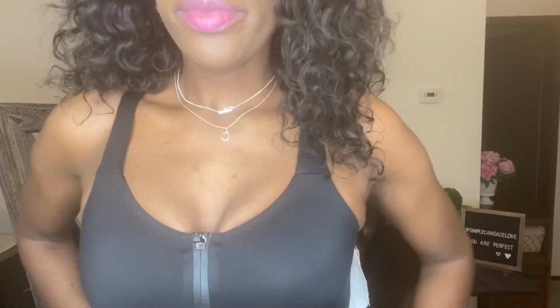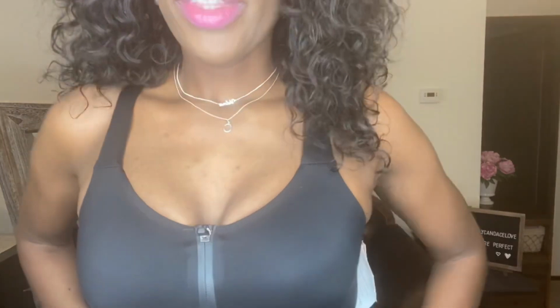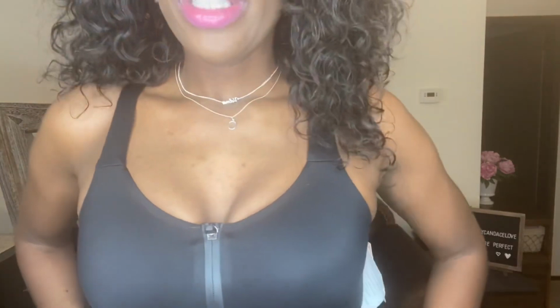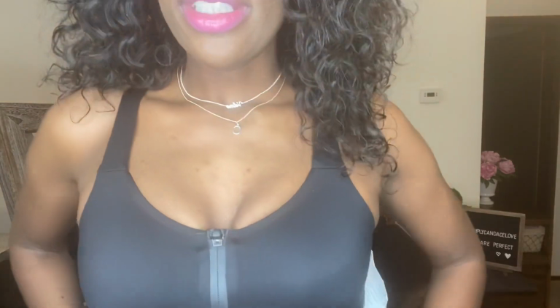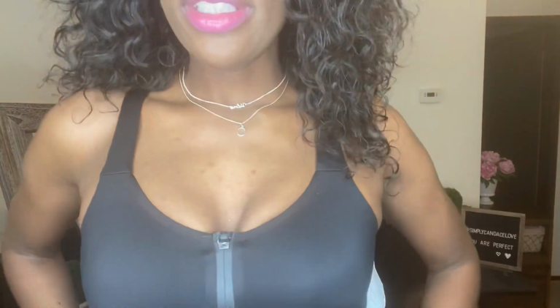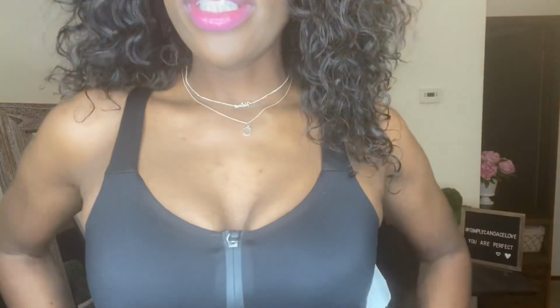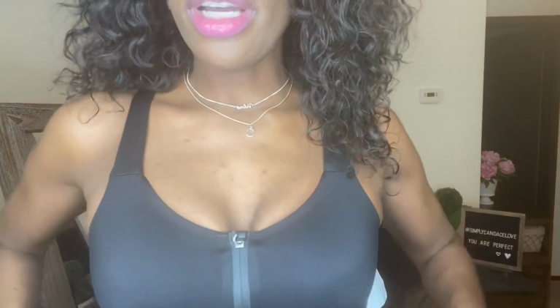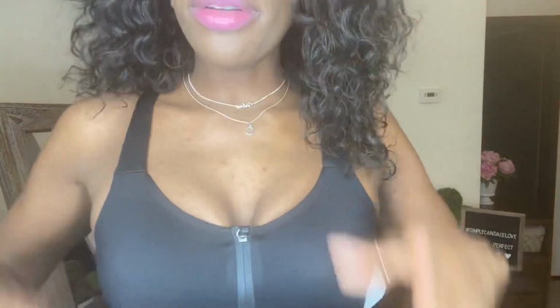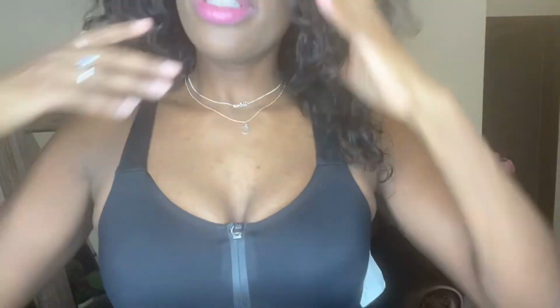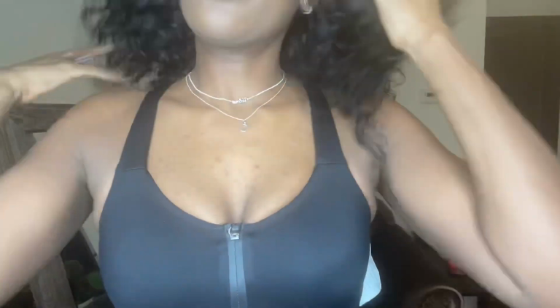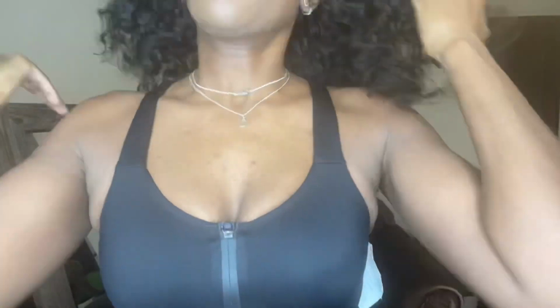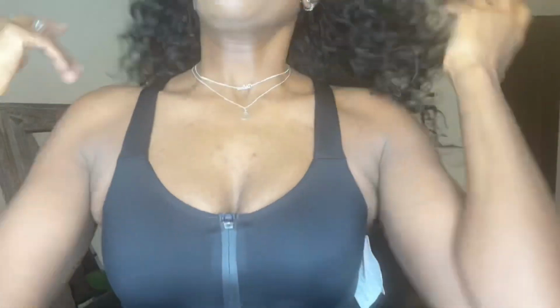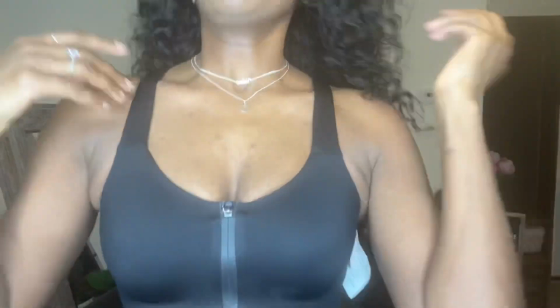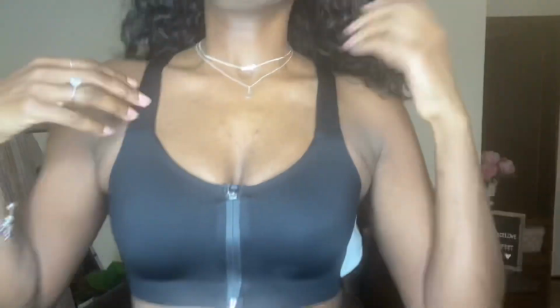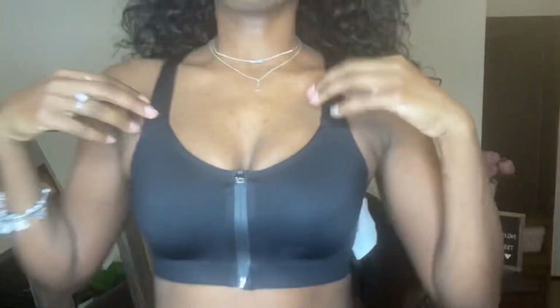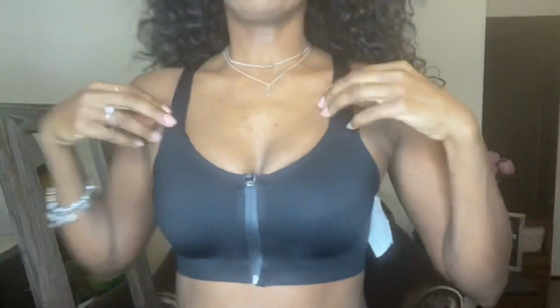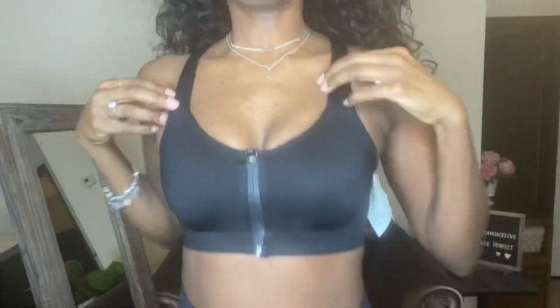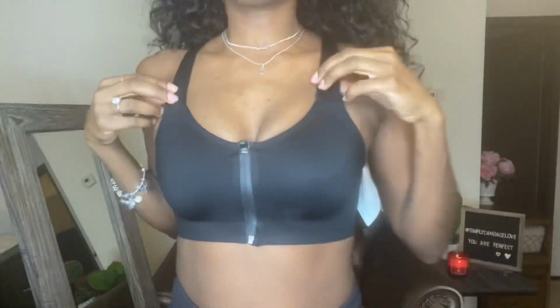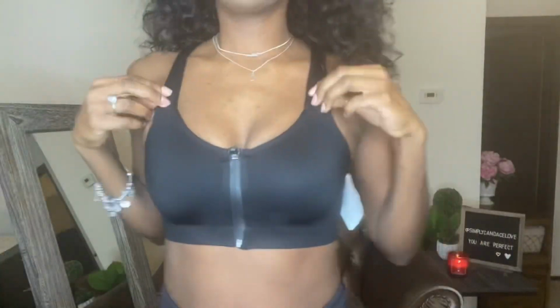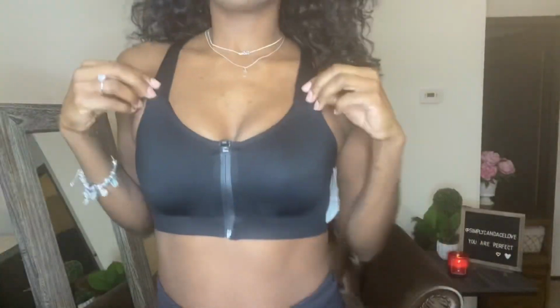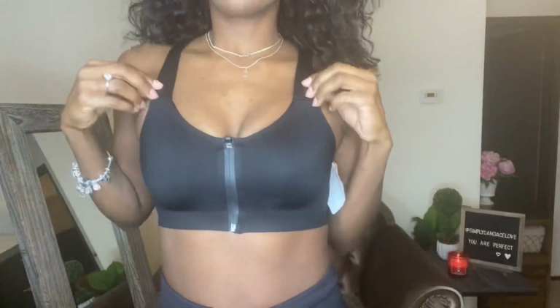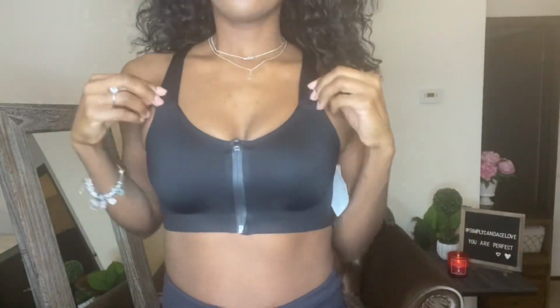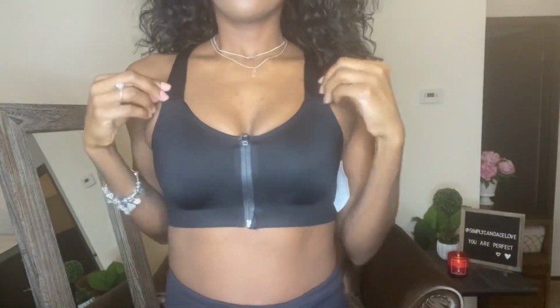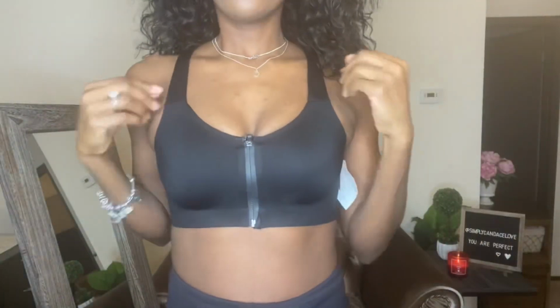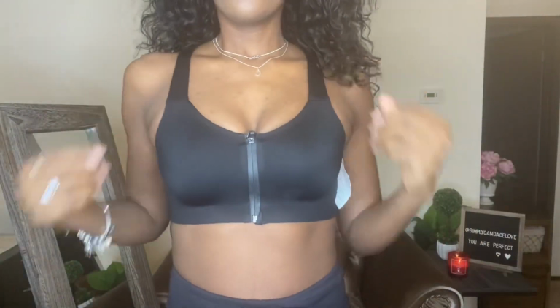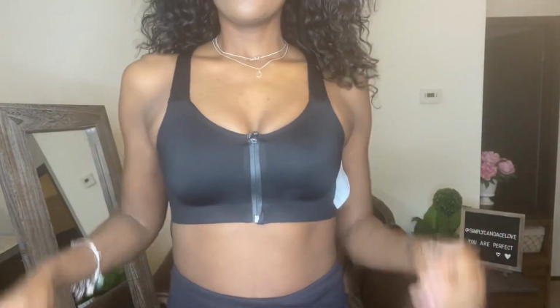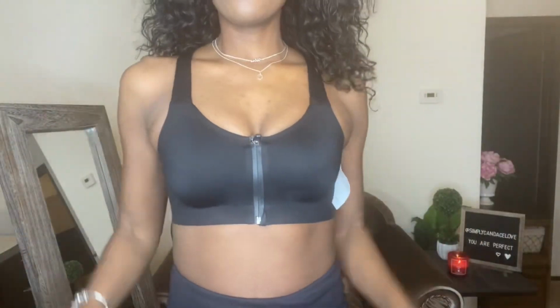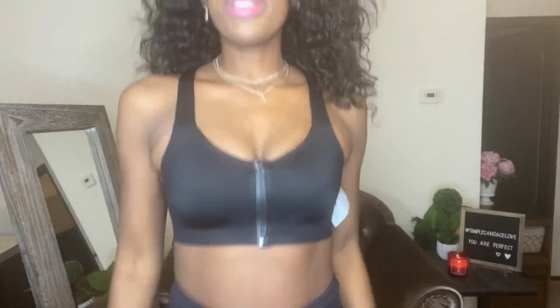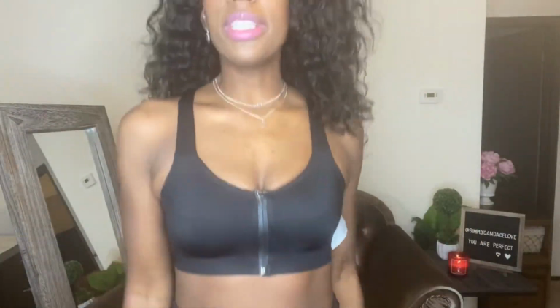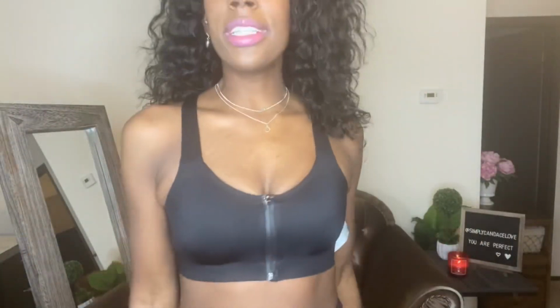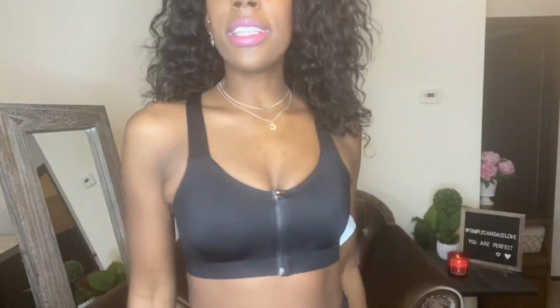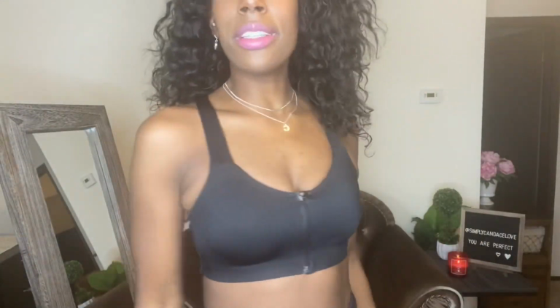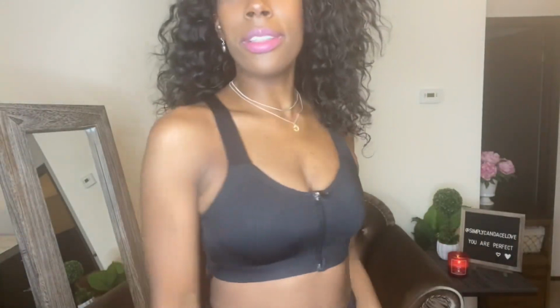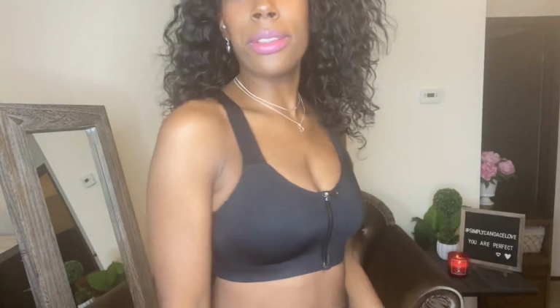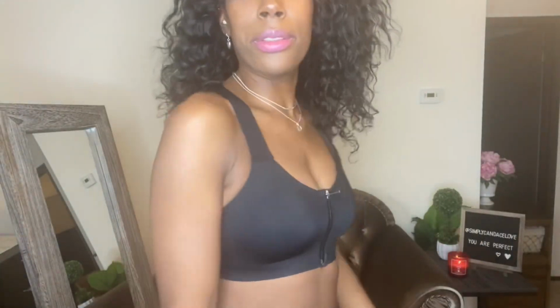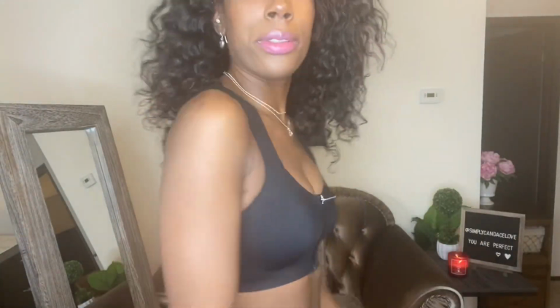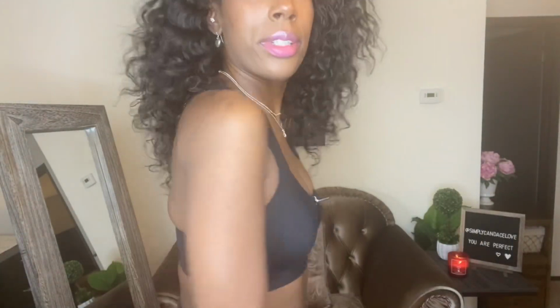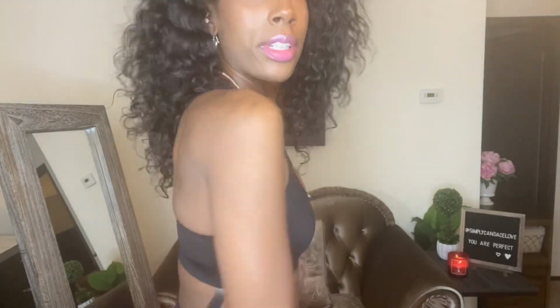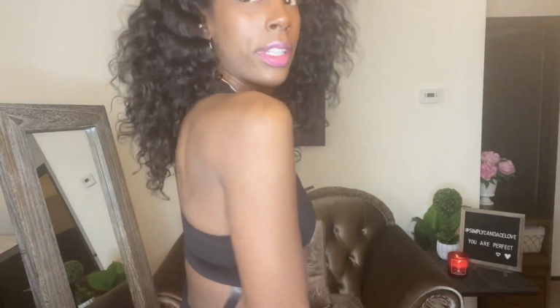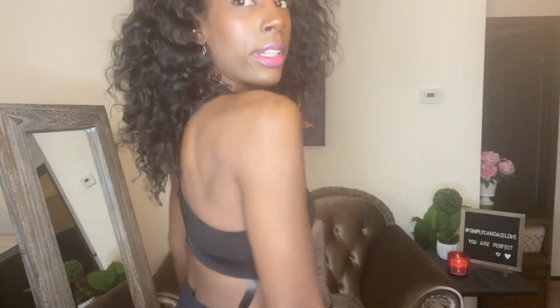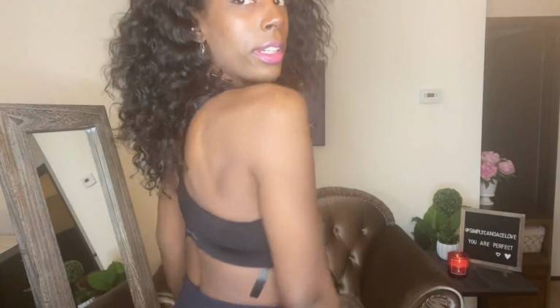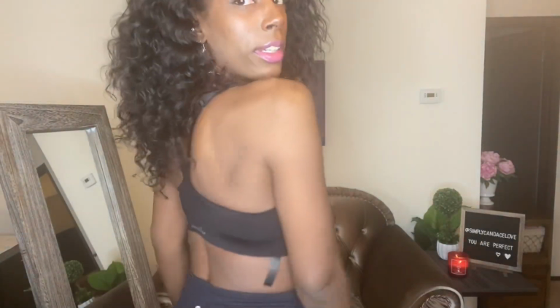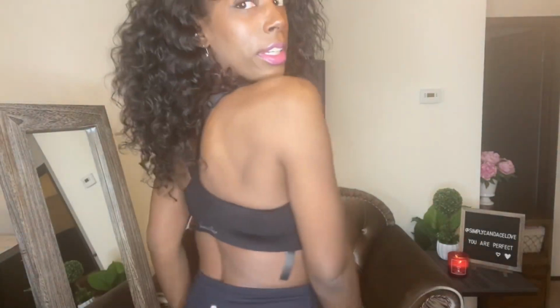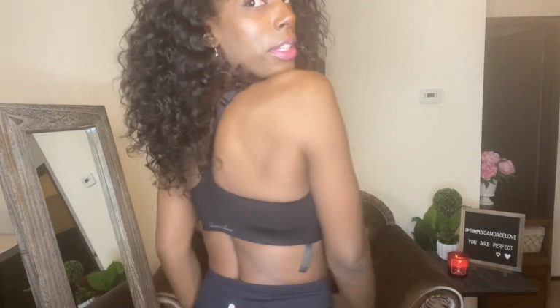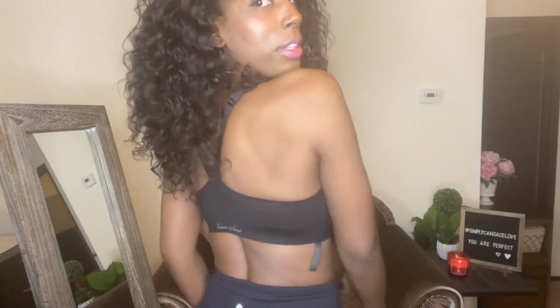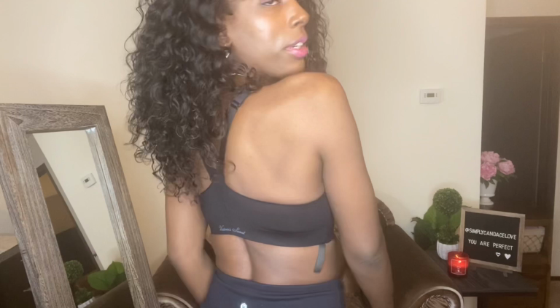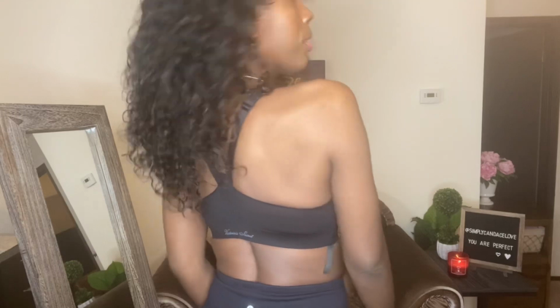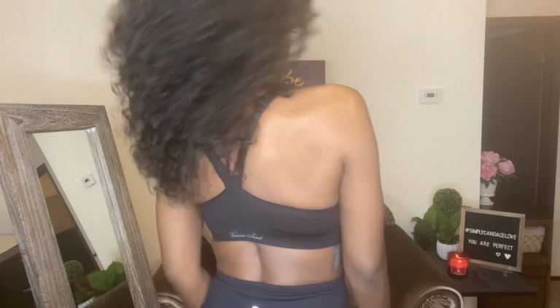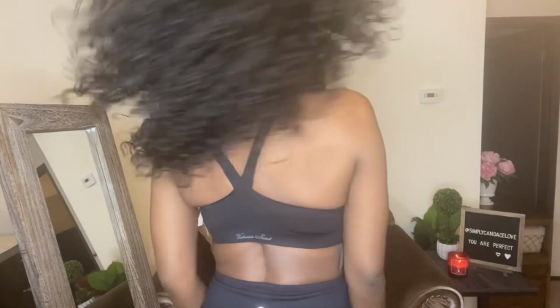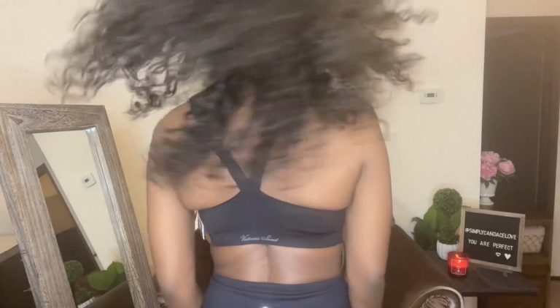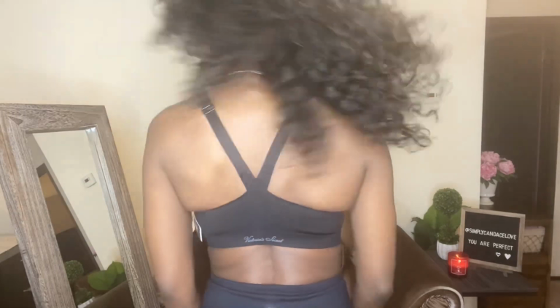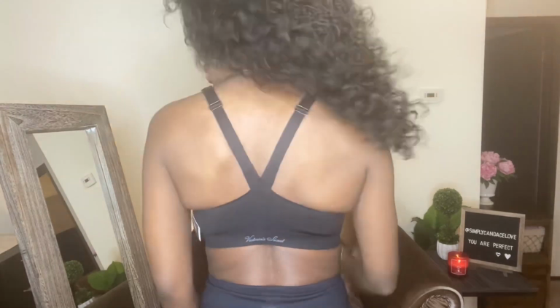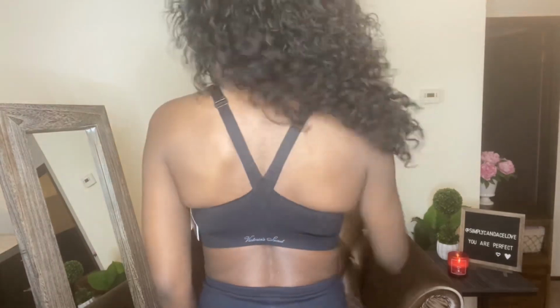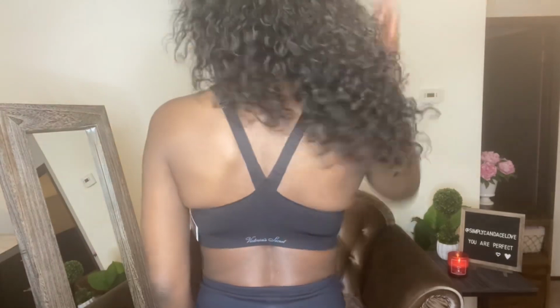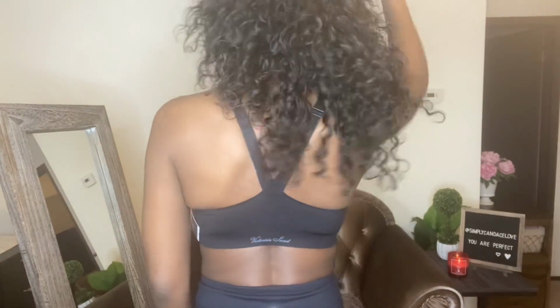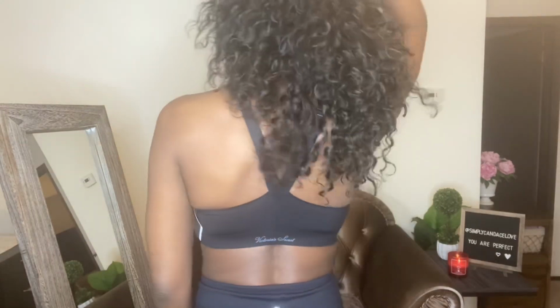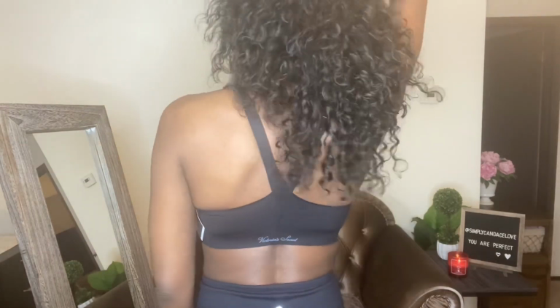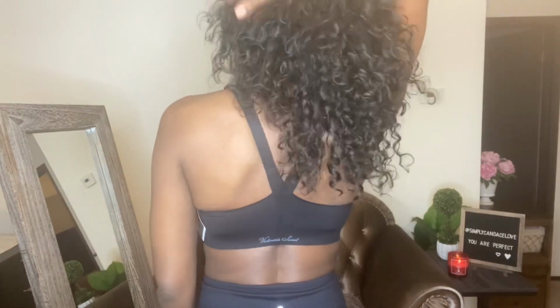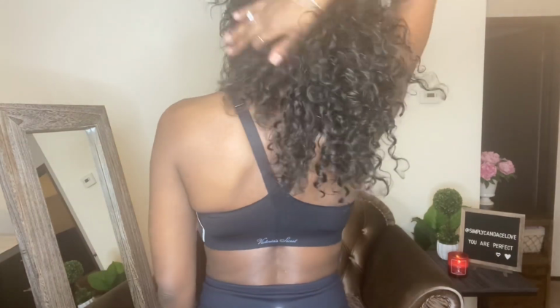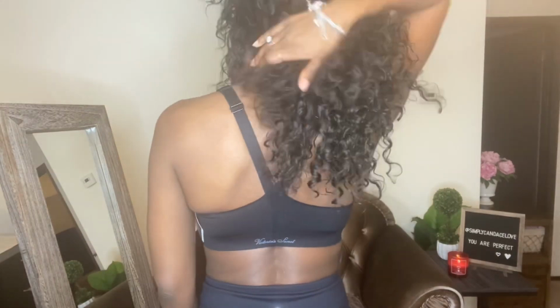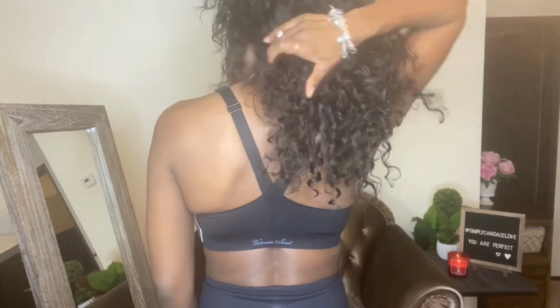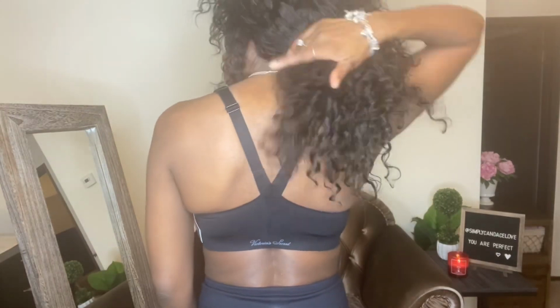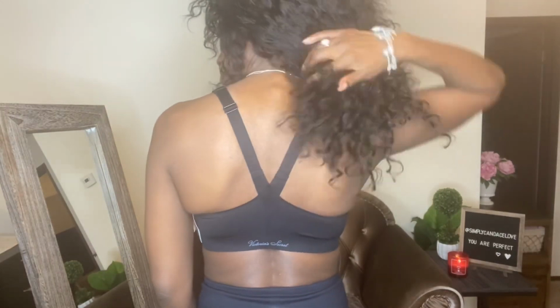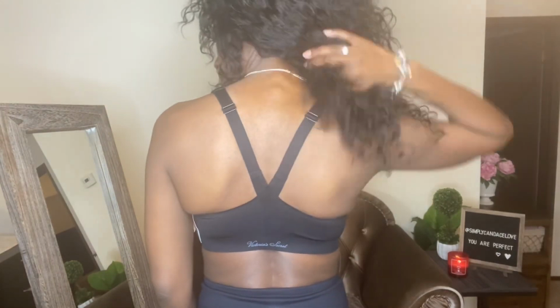Here's the close-up look. It's really cute. They did a really good job on this bra.